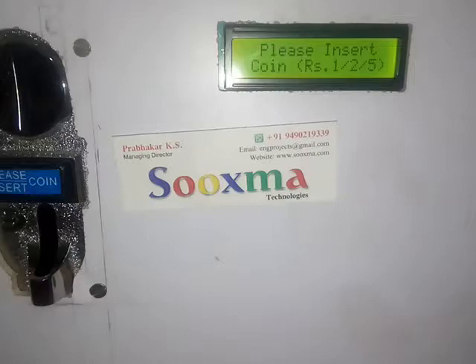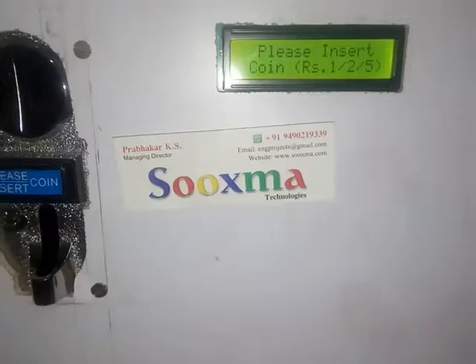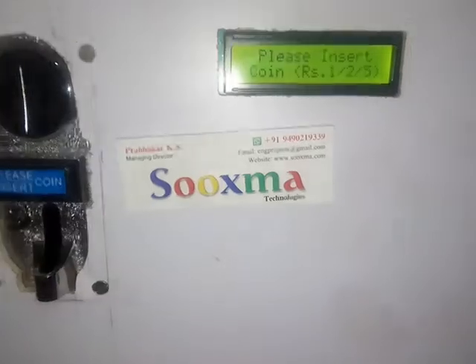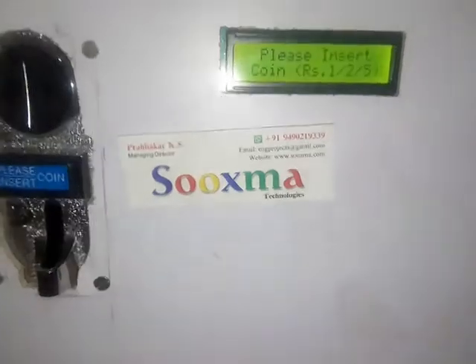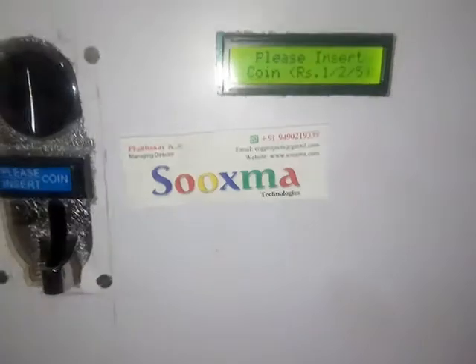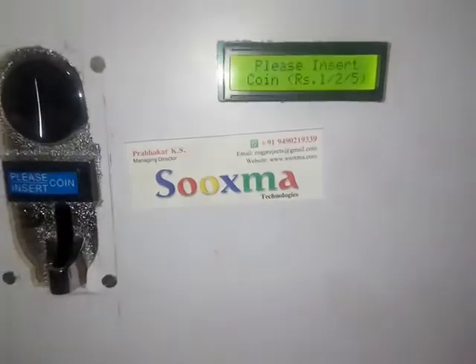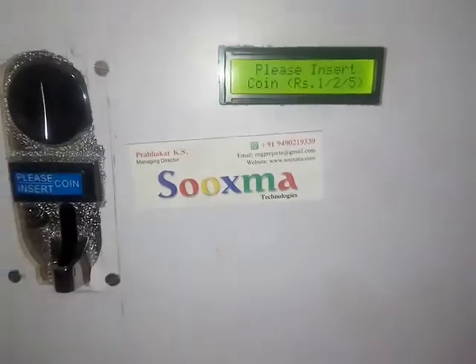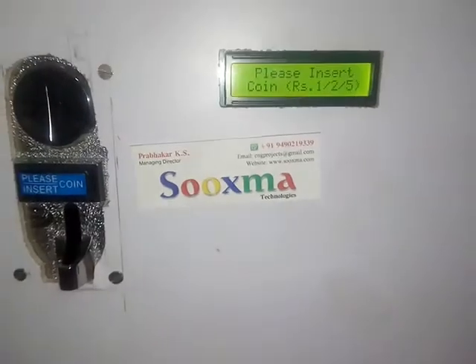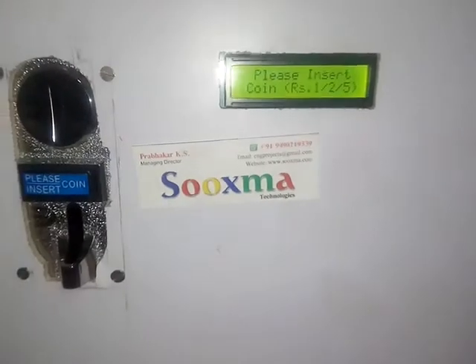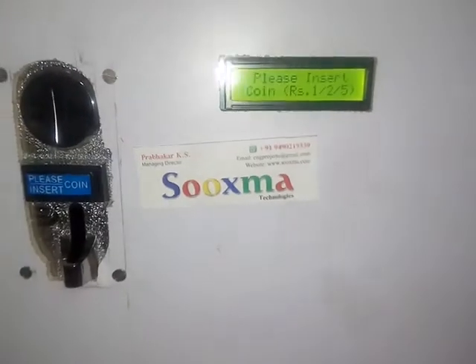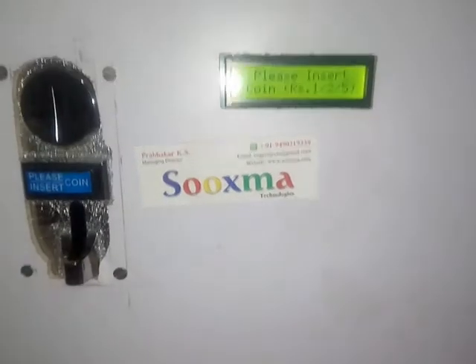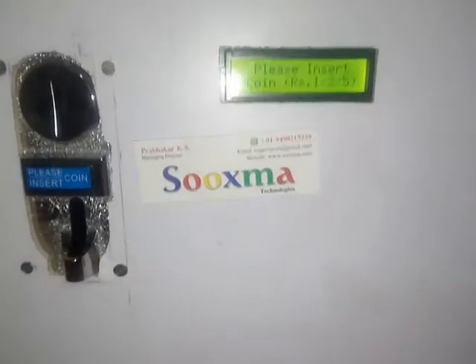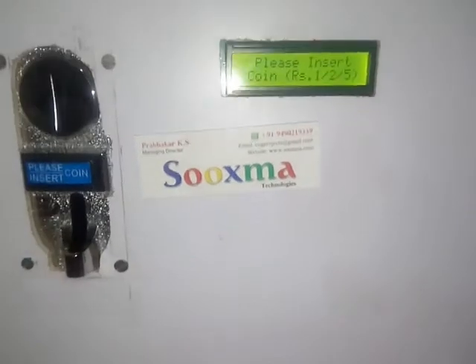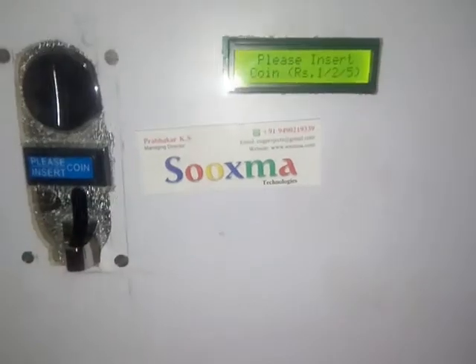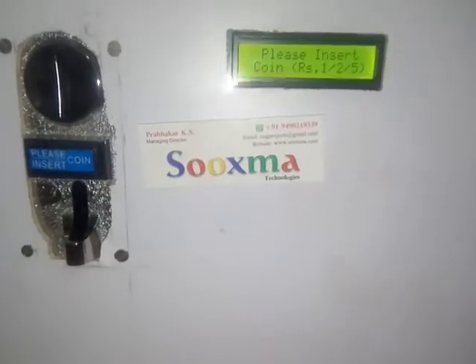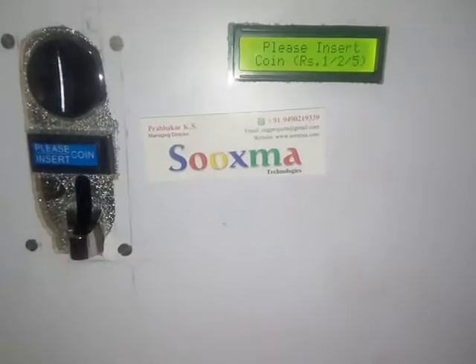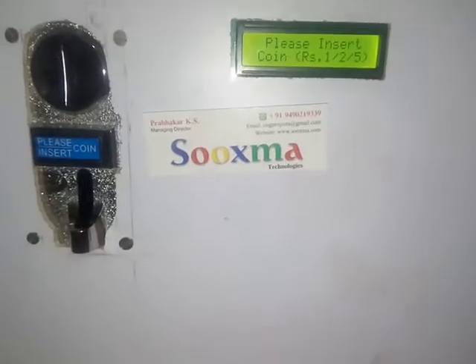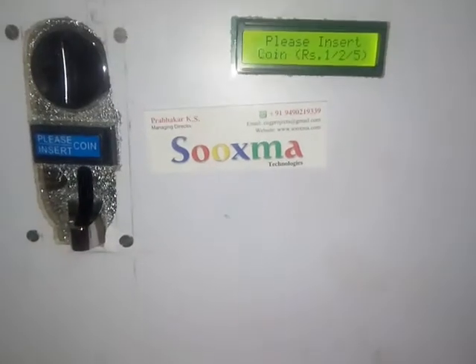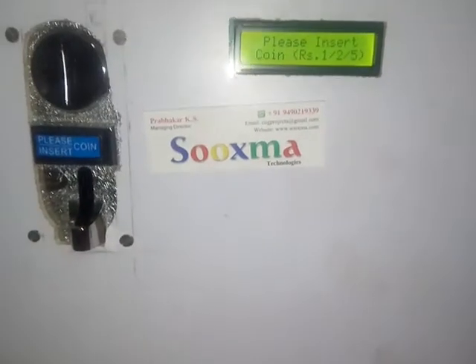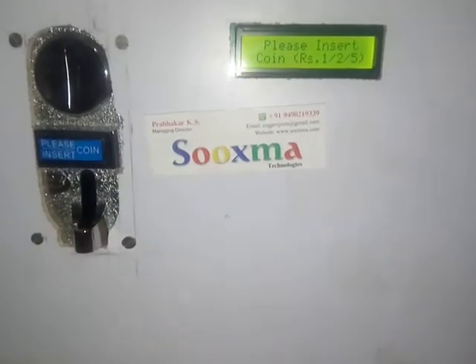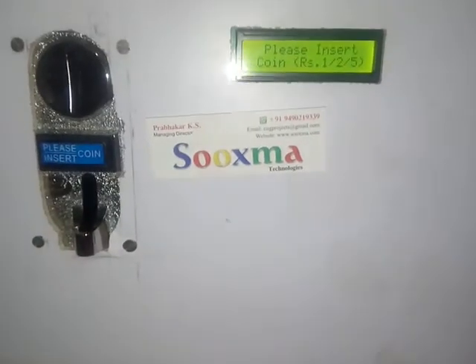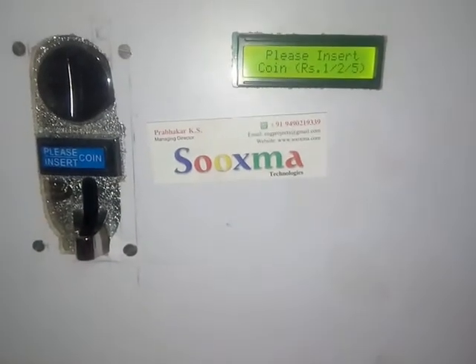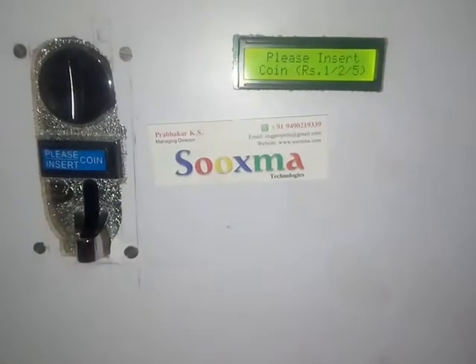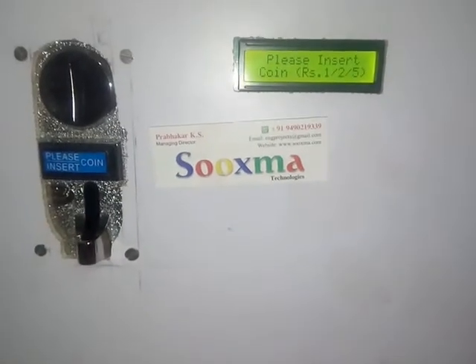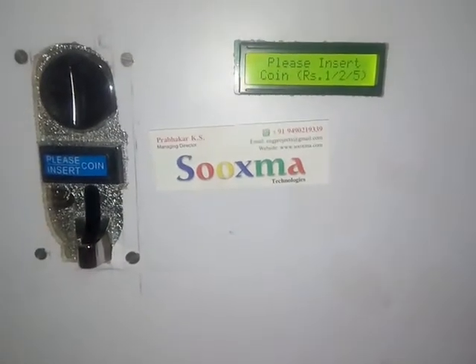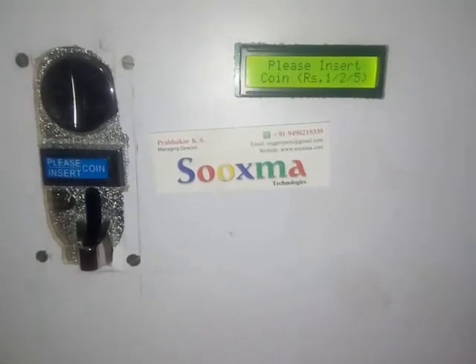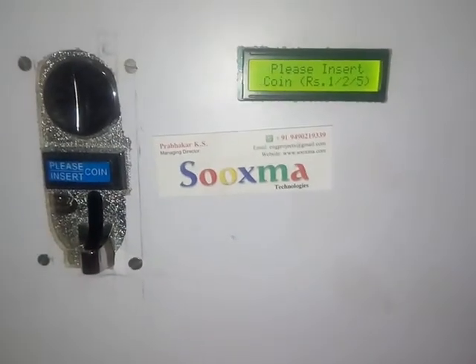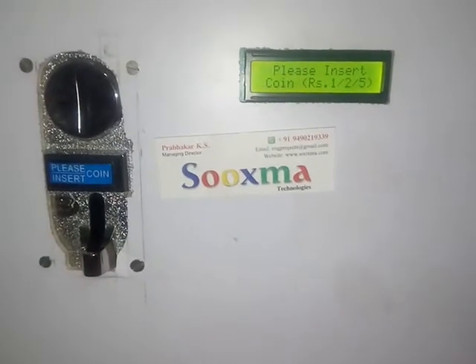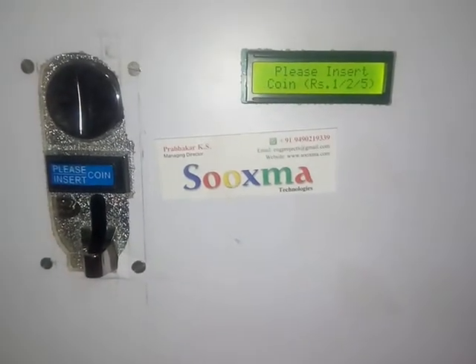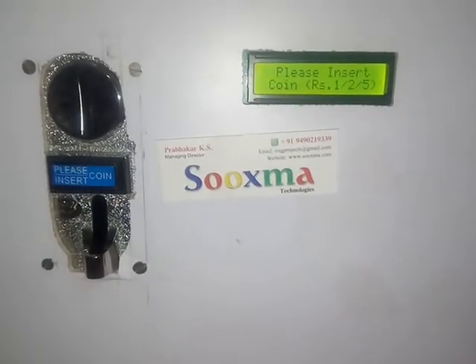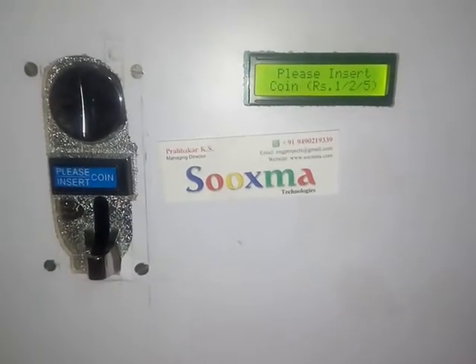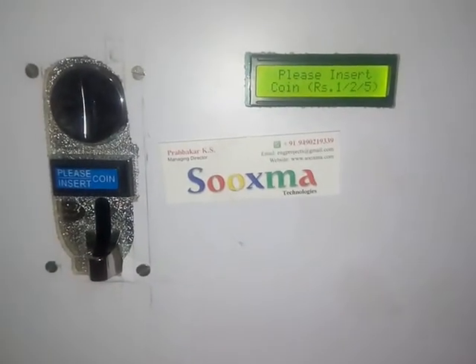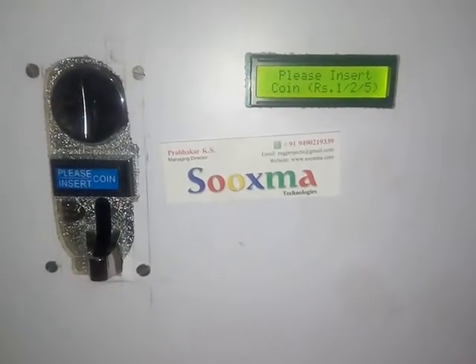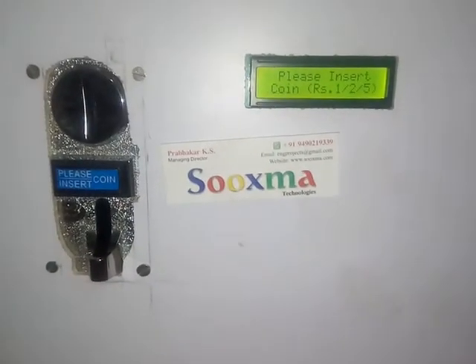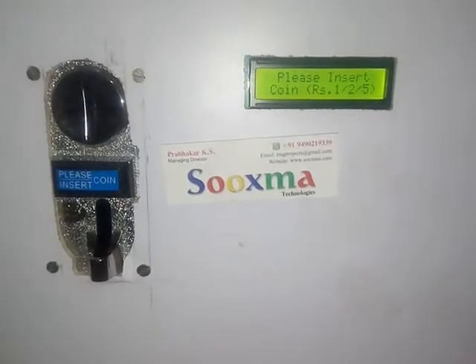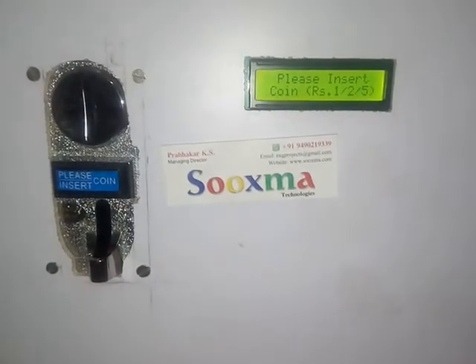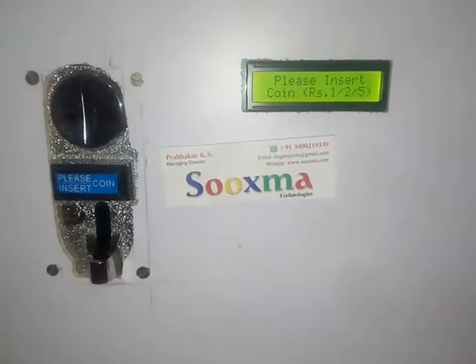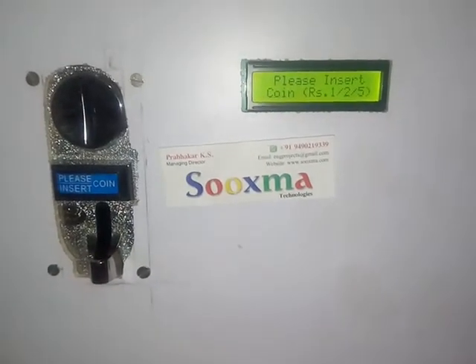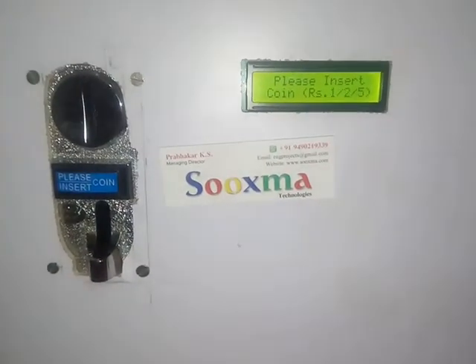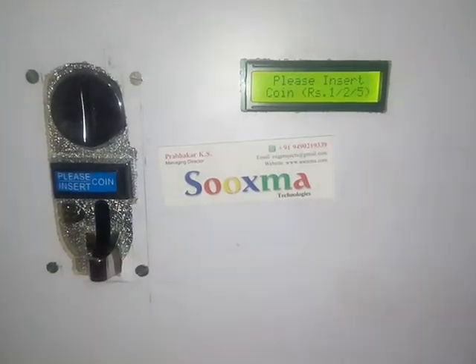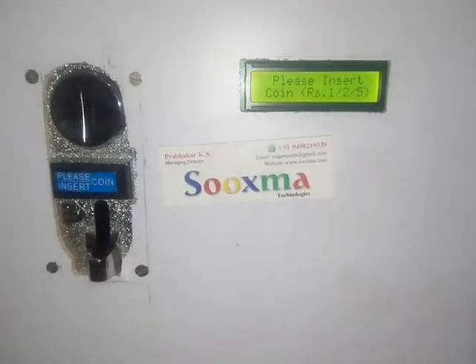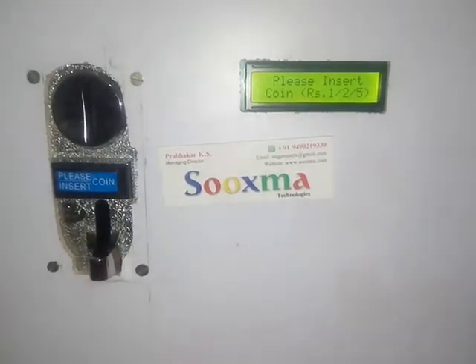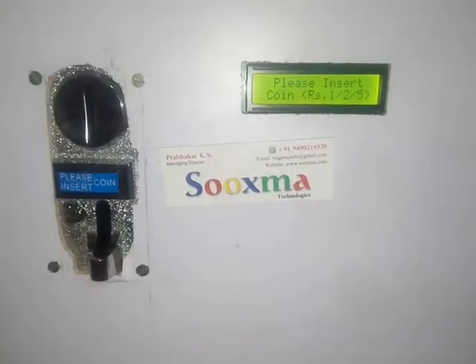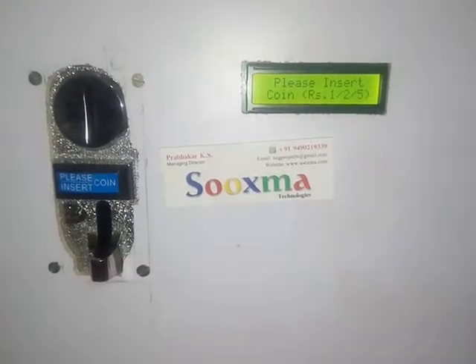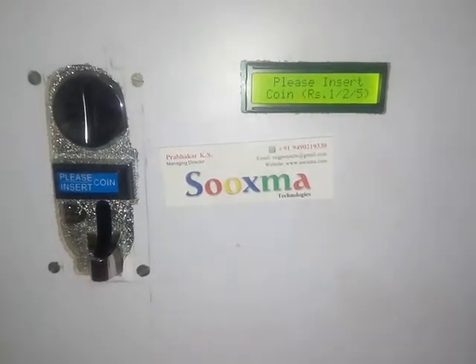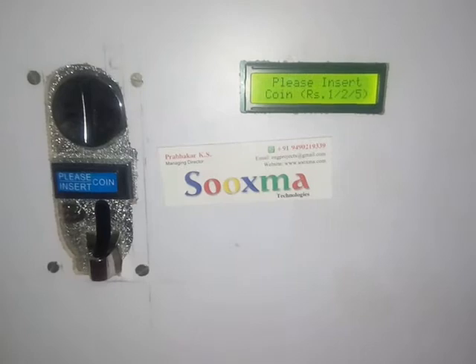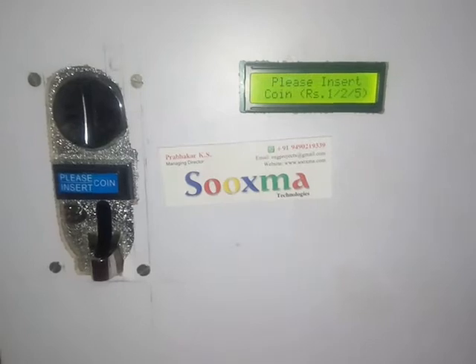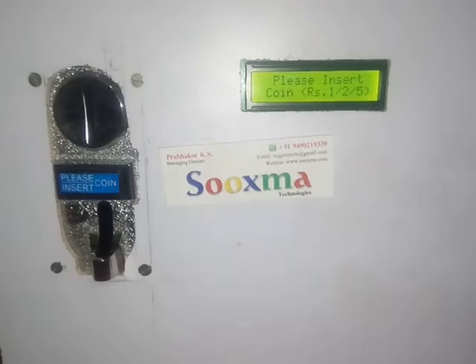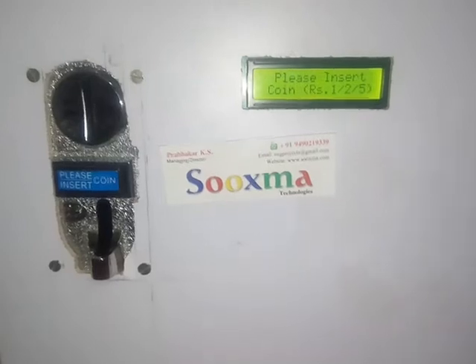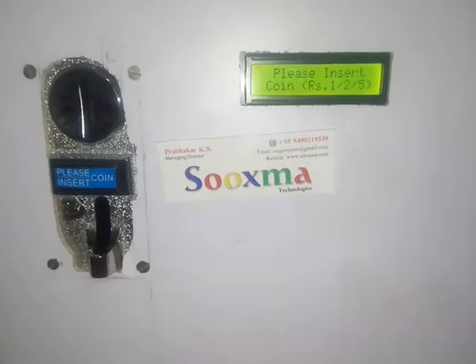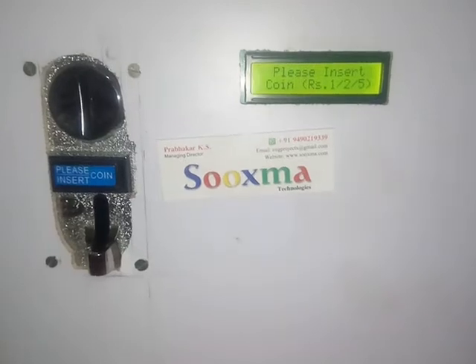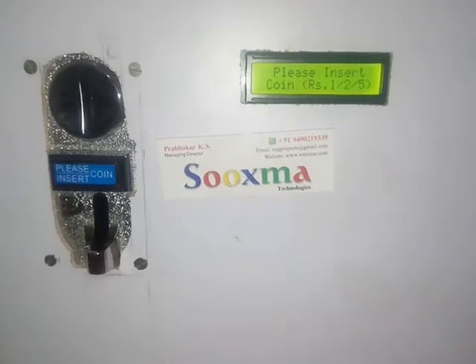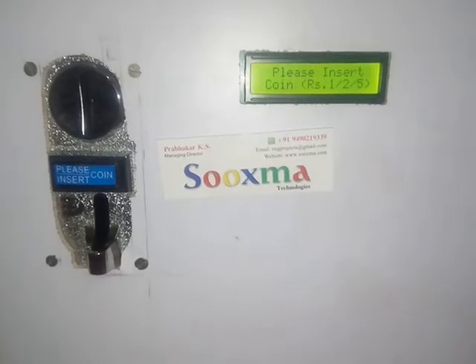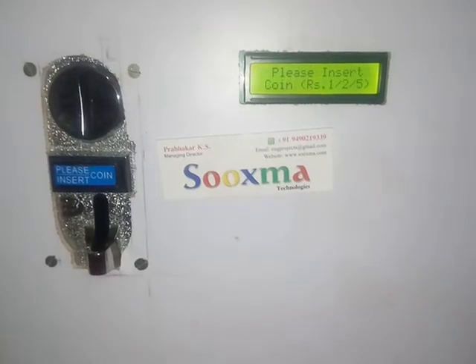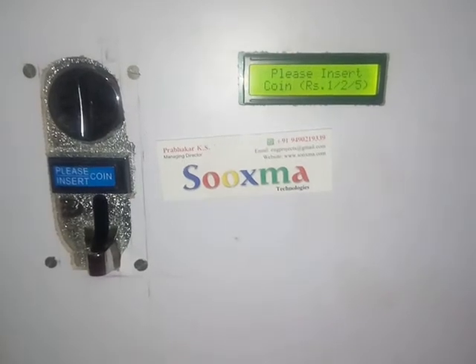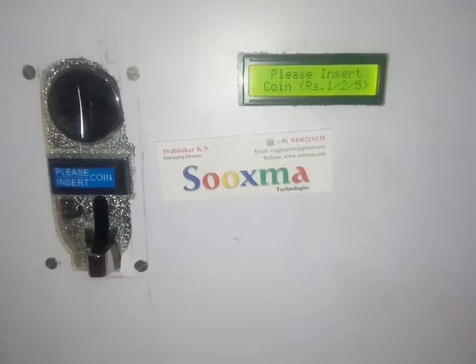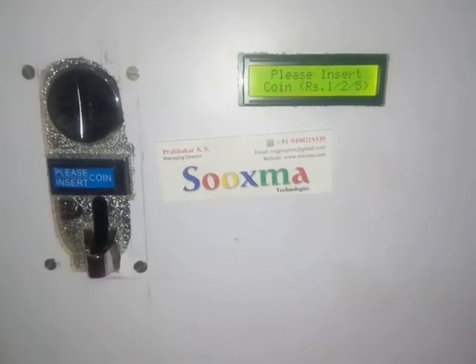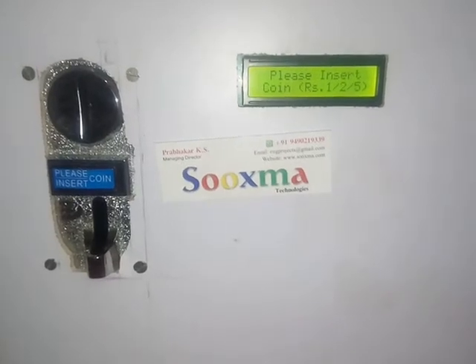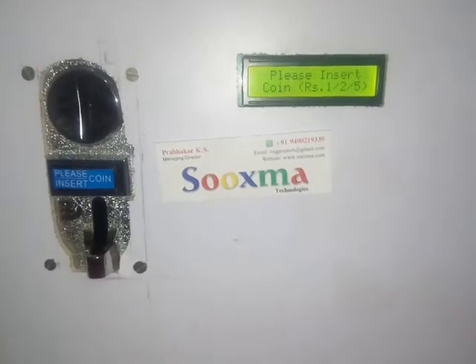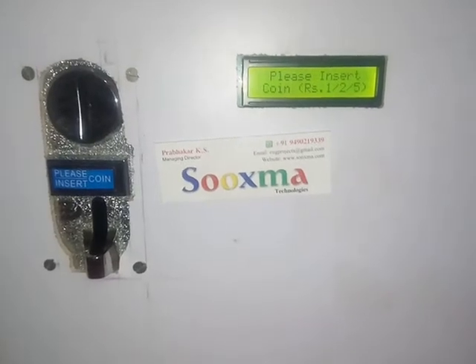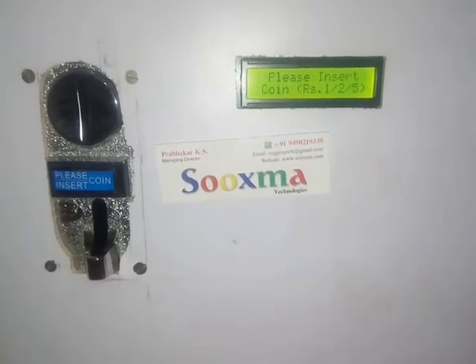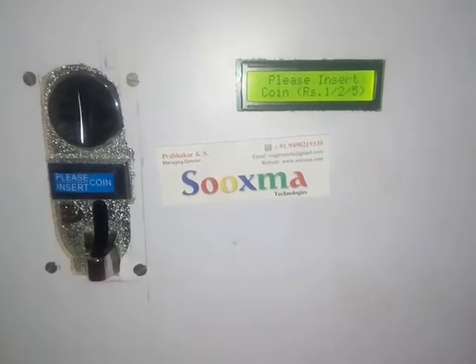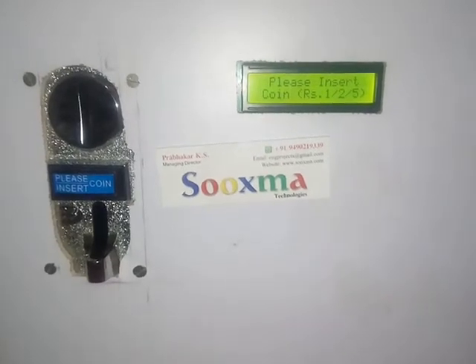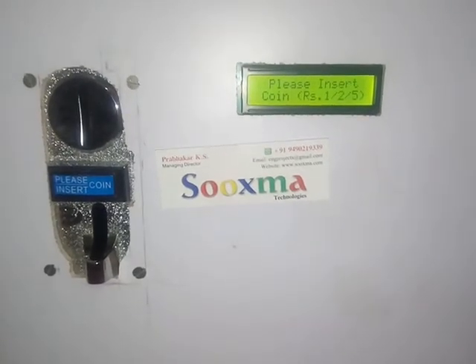Welcome to Sookshma Technologies. This project is about the coin sensor based liquid dispensing system.